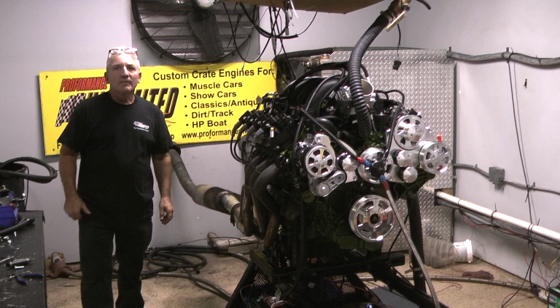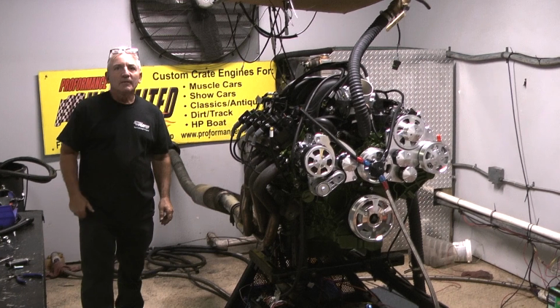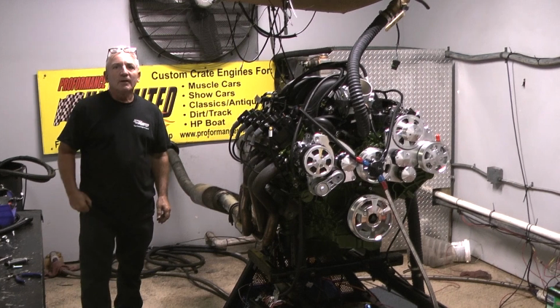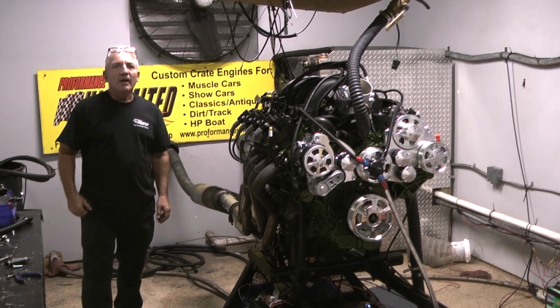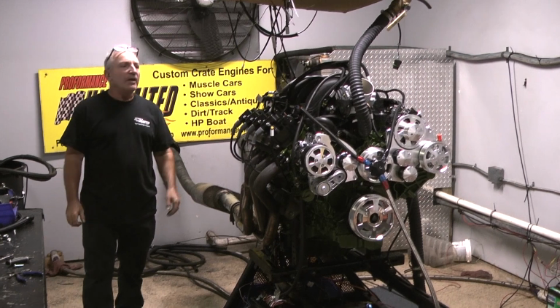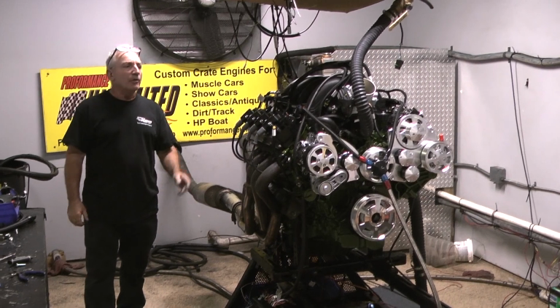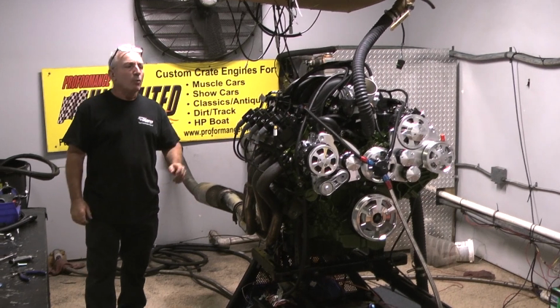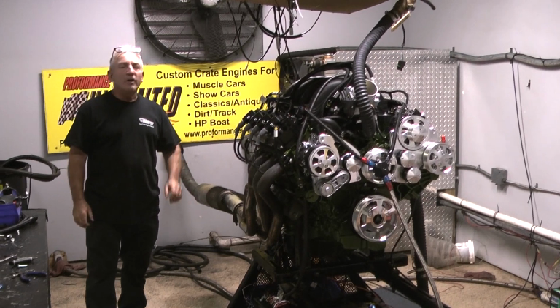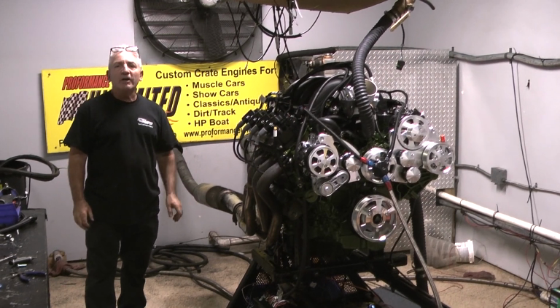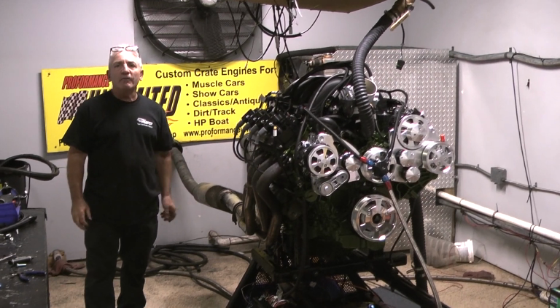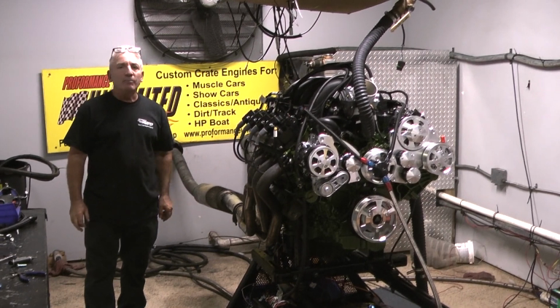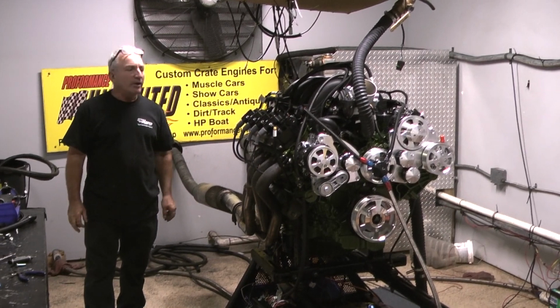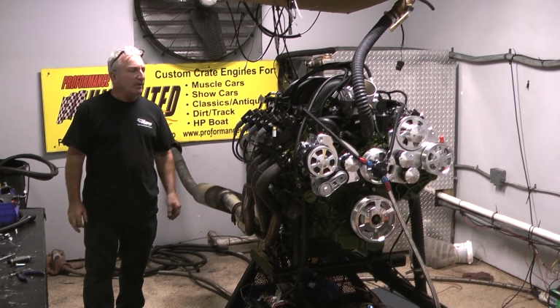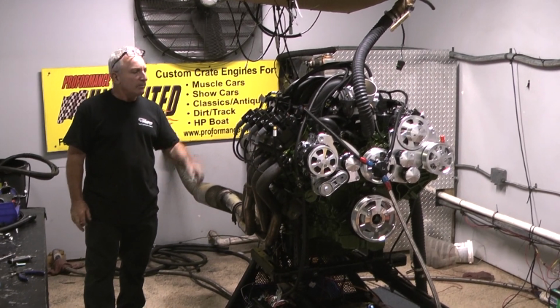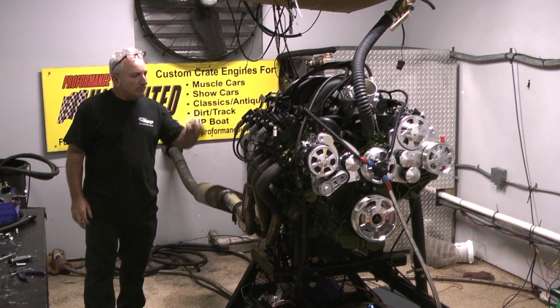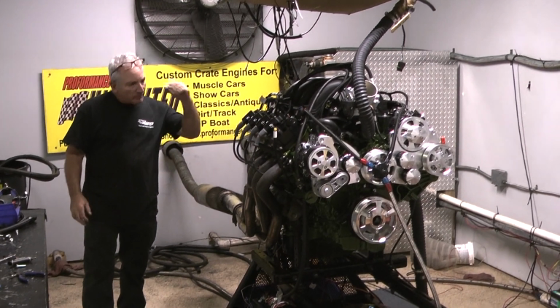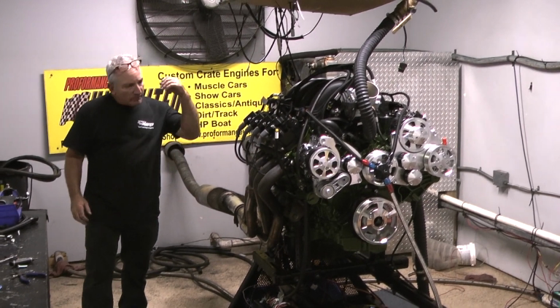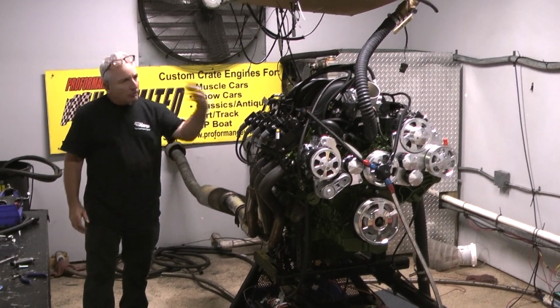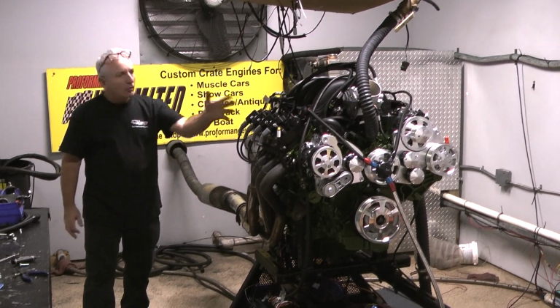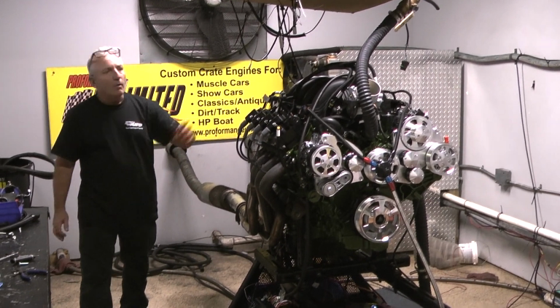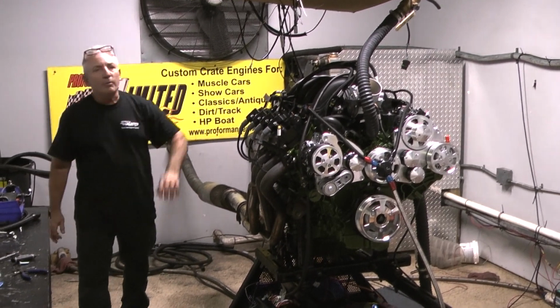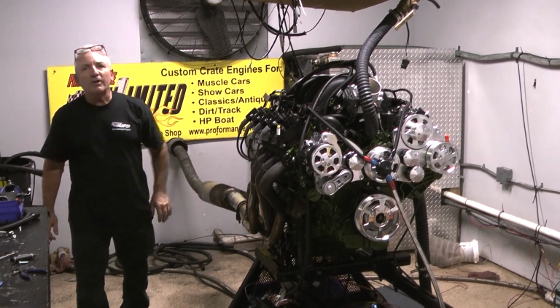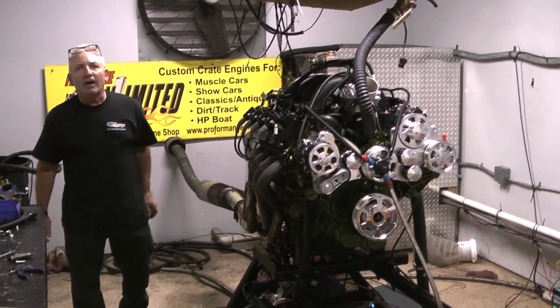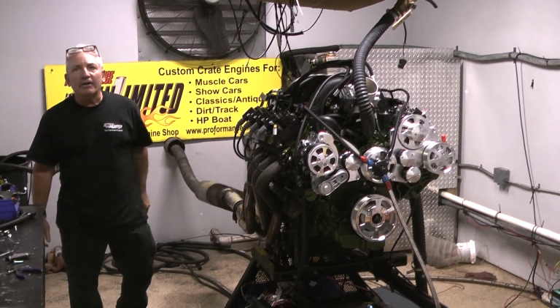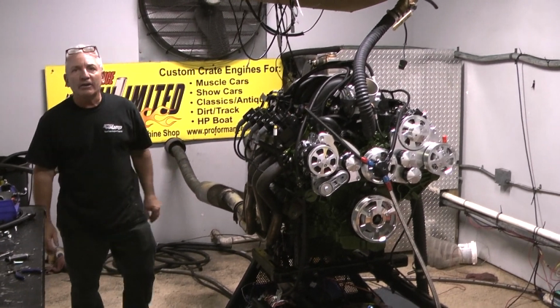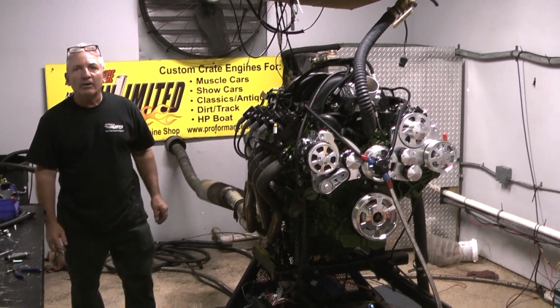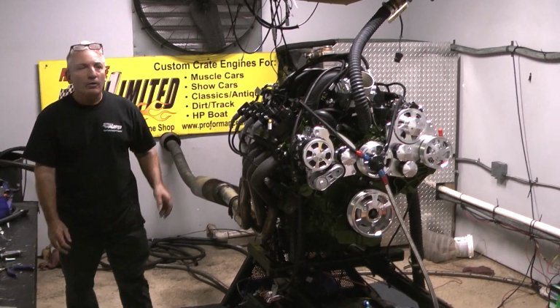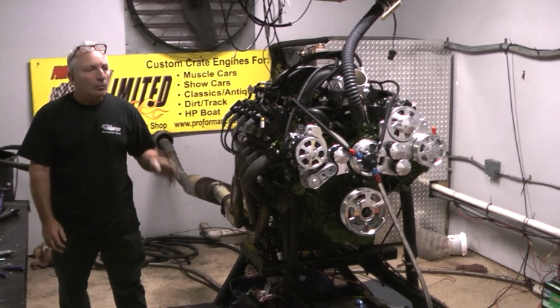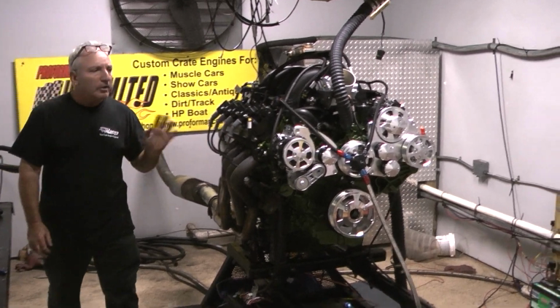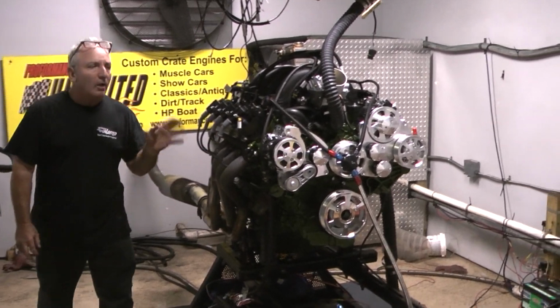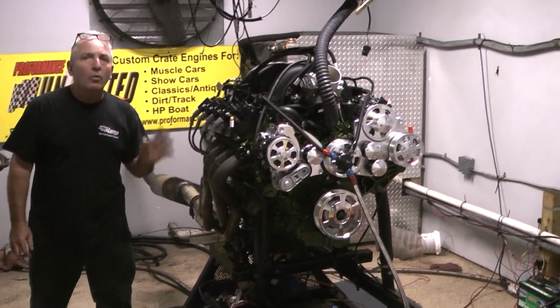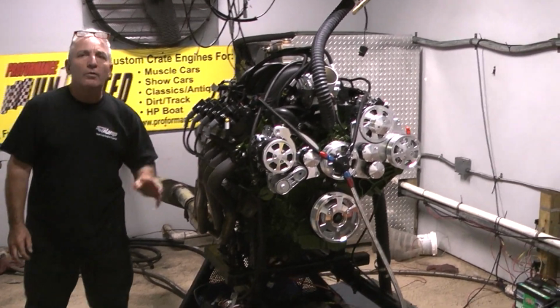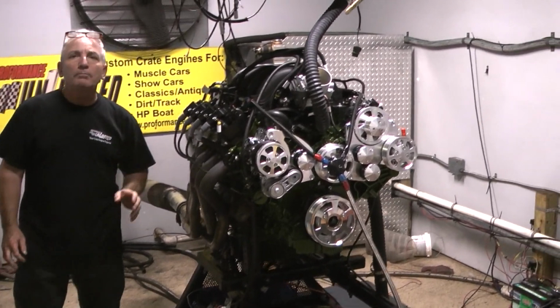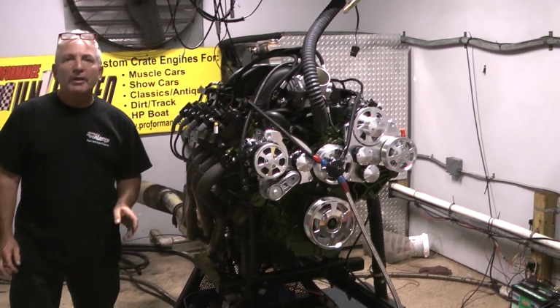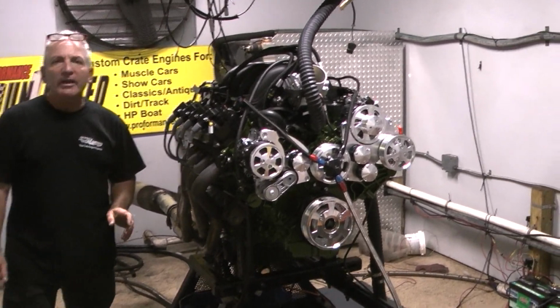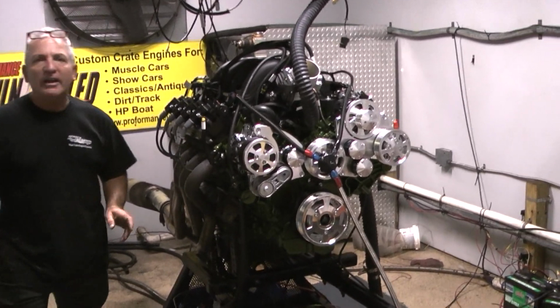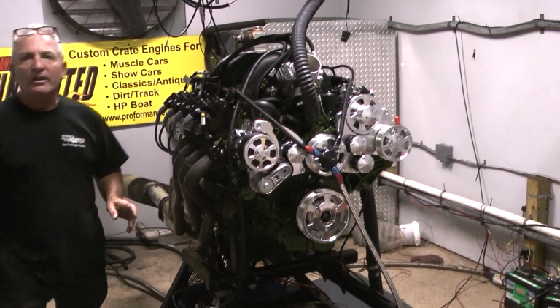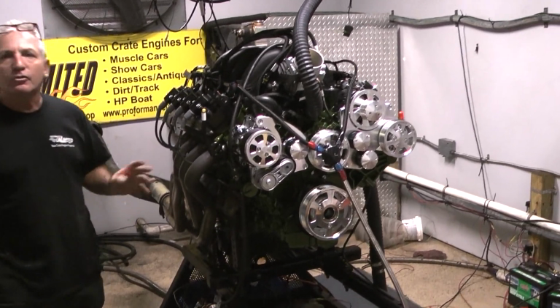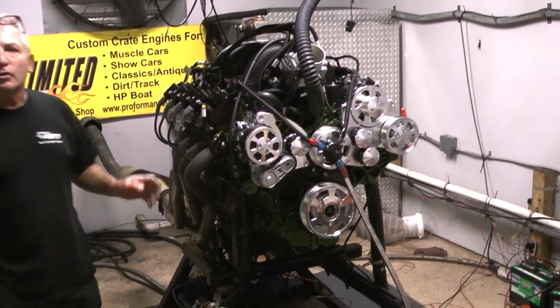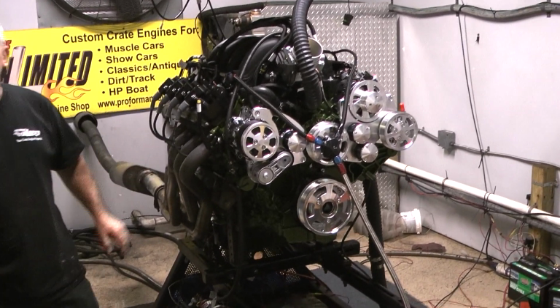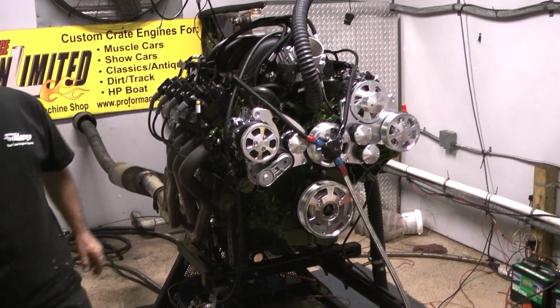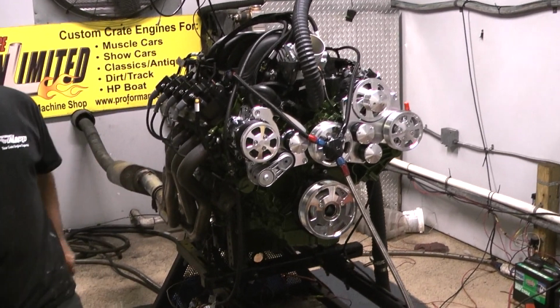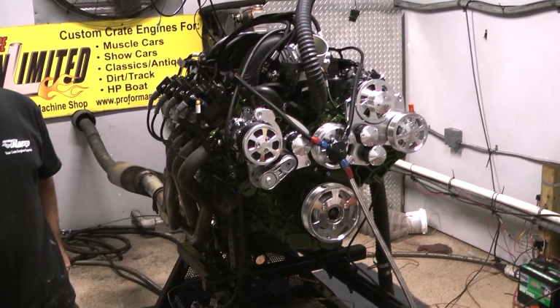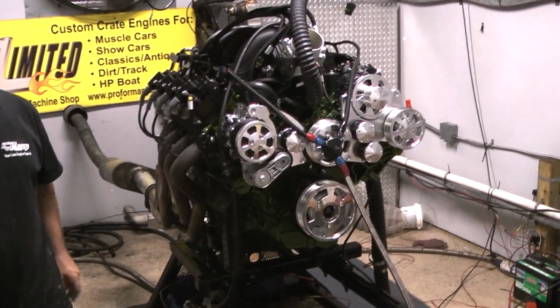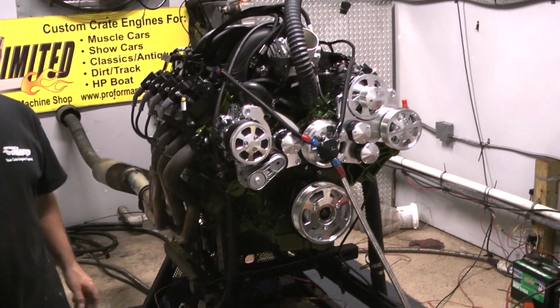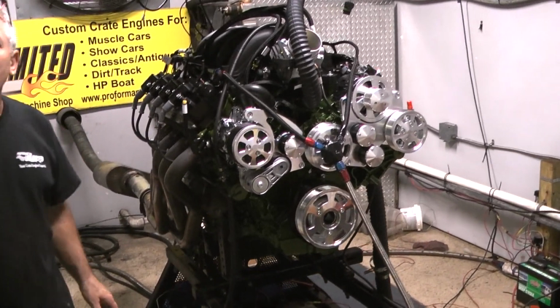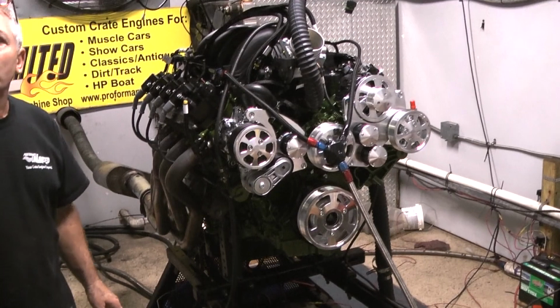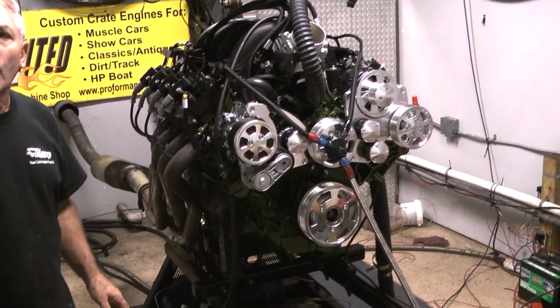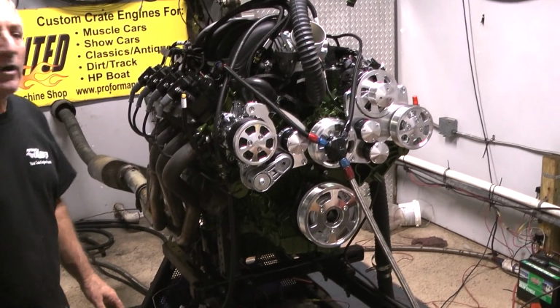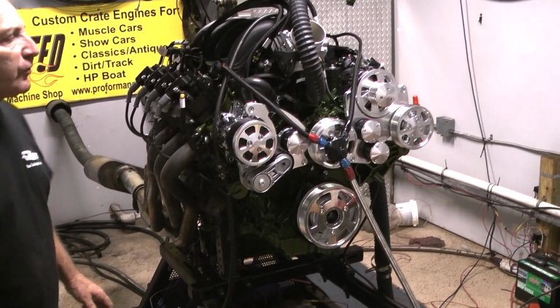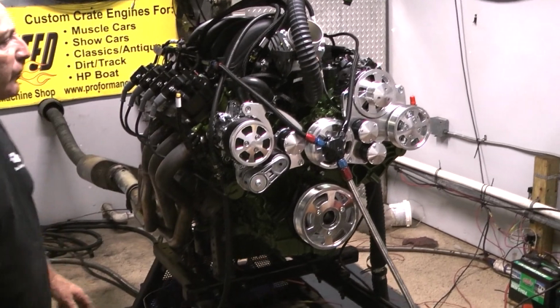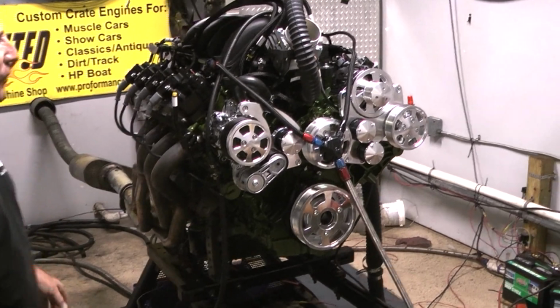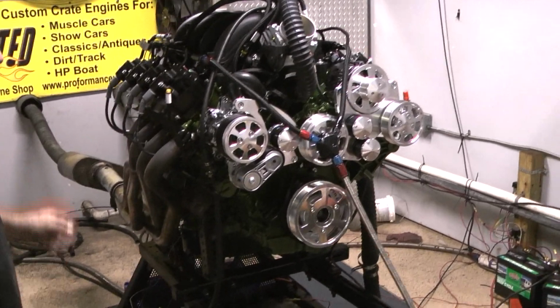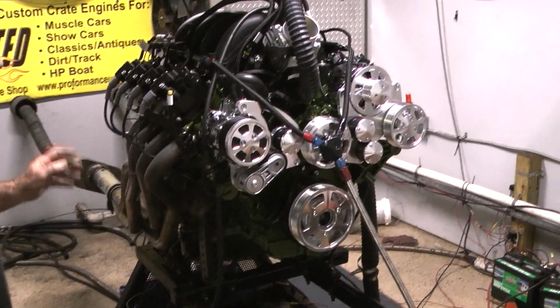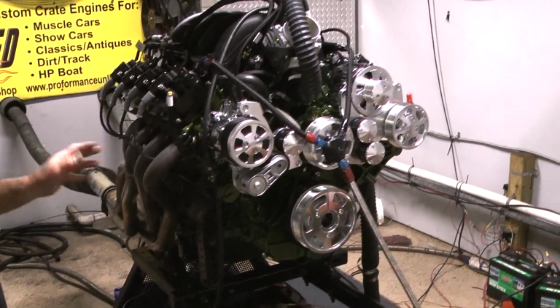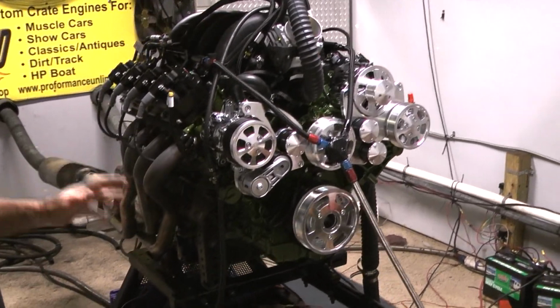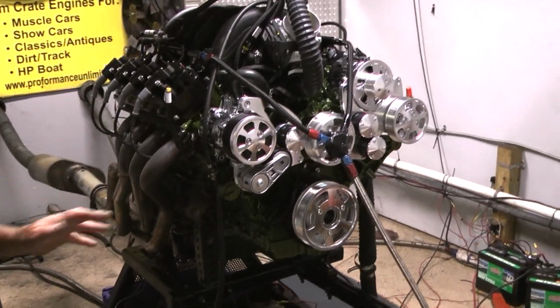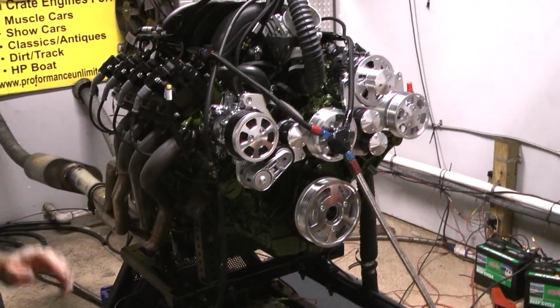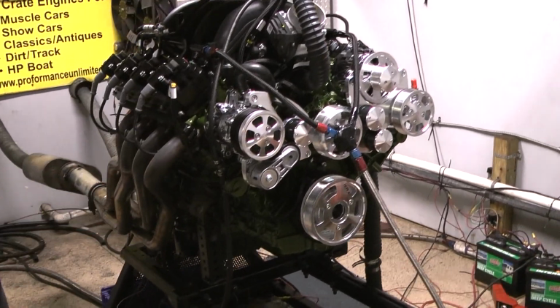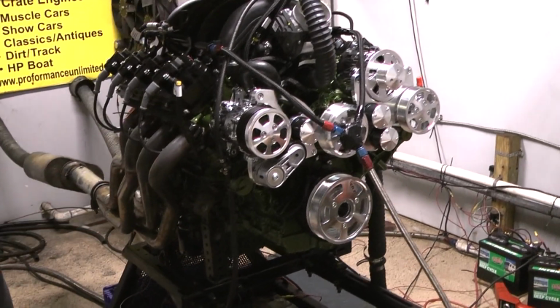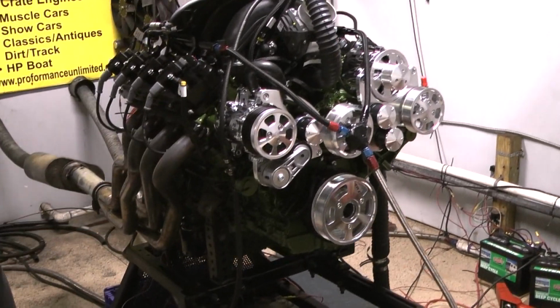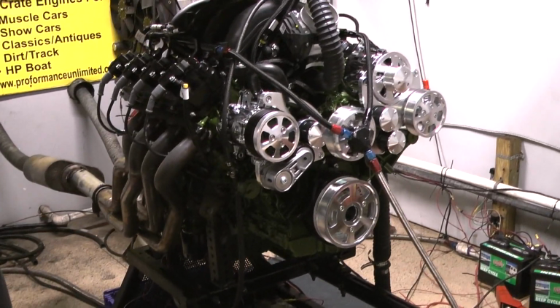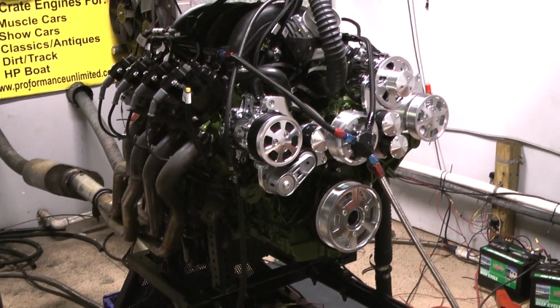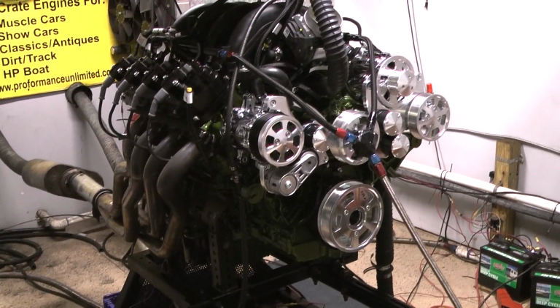Hey, good morning everybody. Look at what we got here — one badass looking 7.3 Godzilla Ford engine.